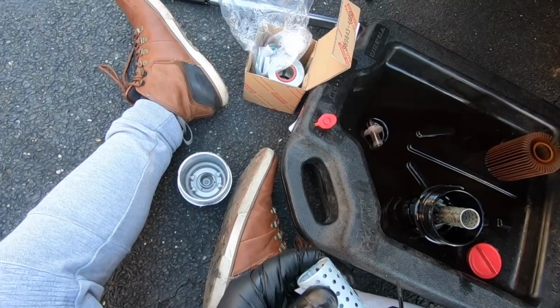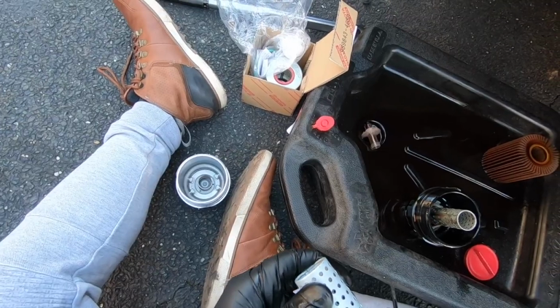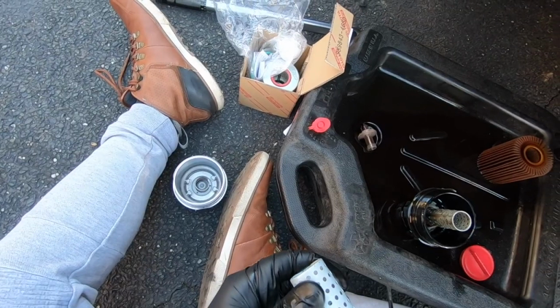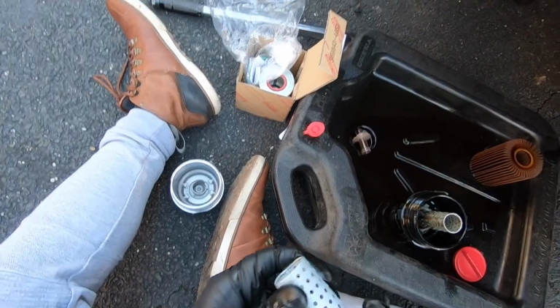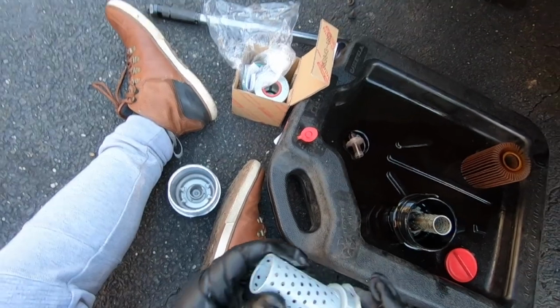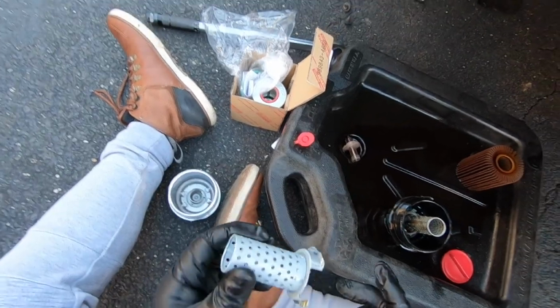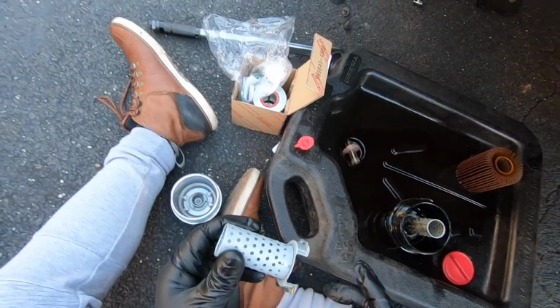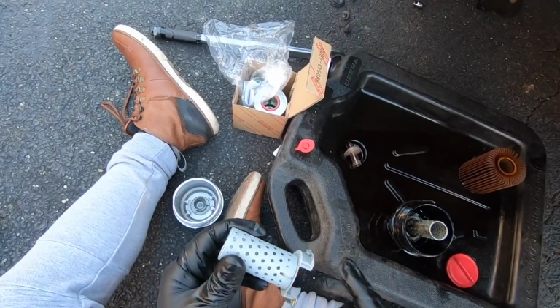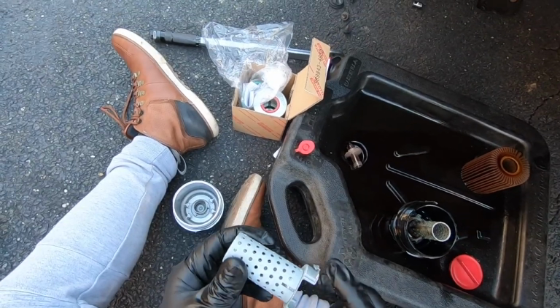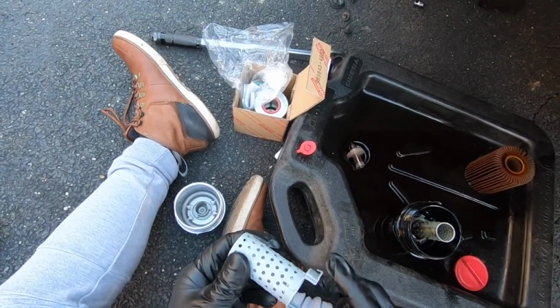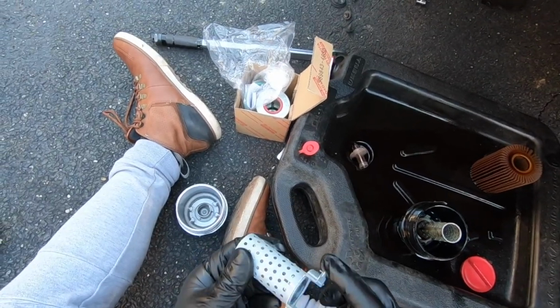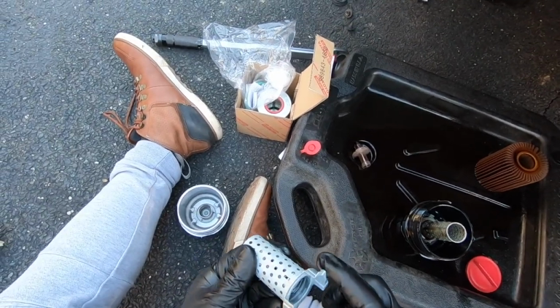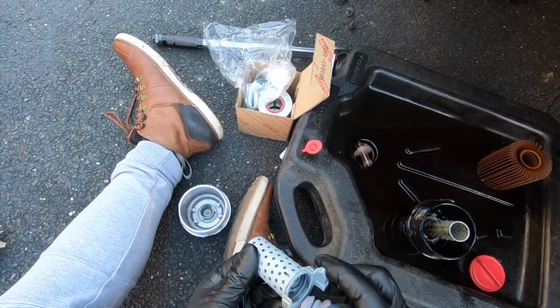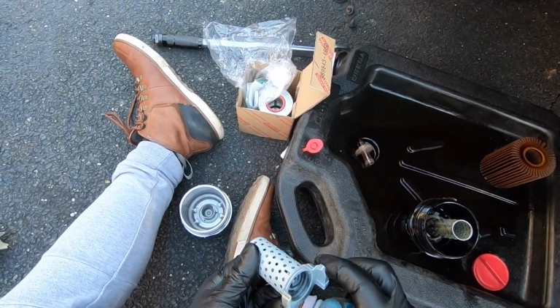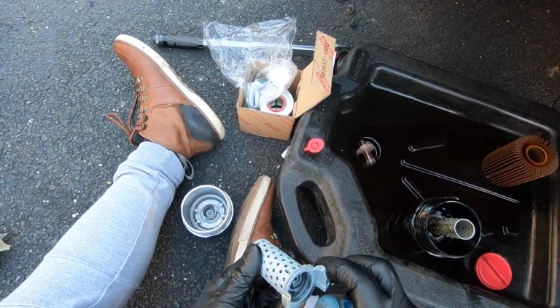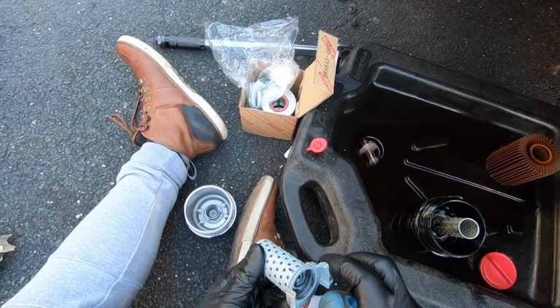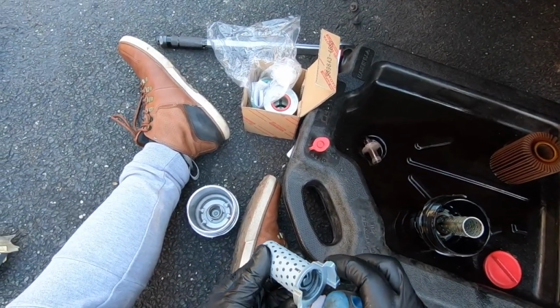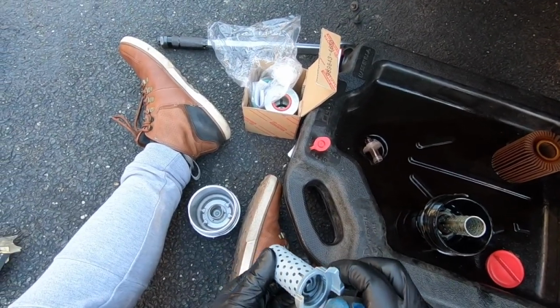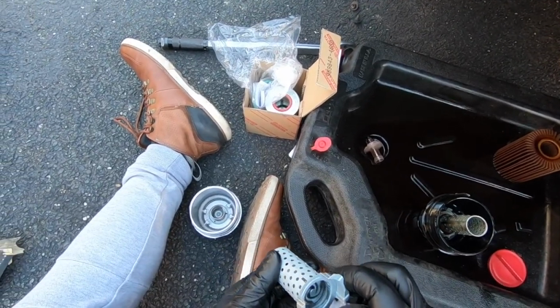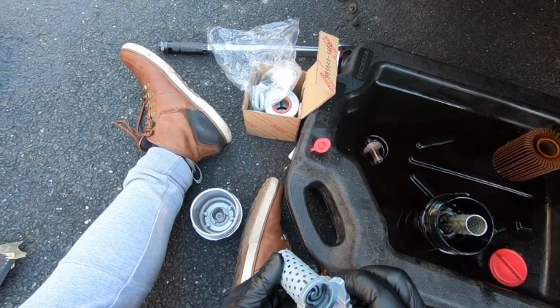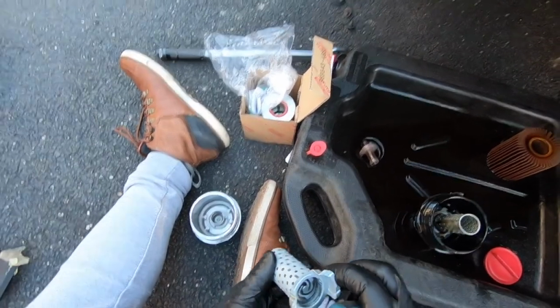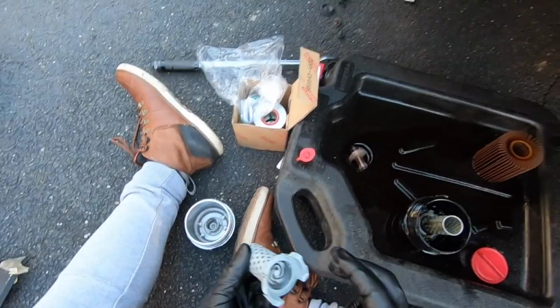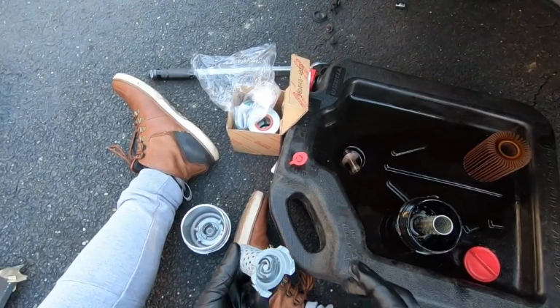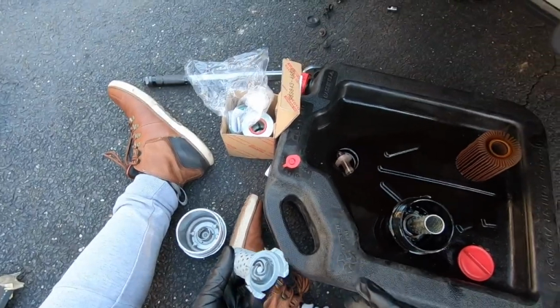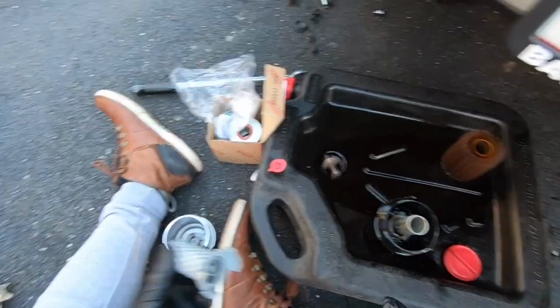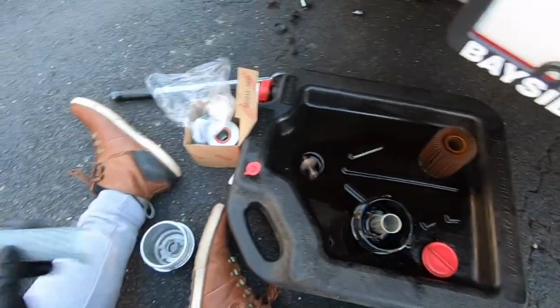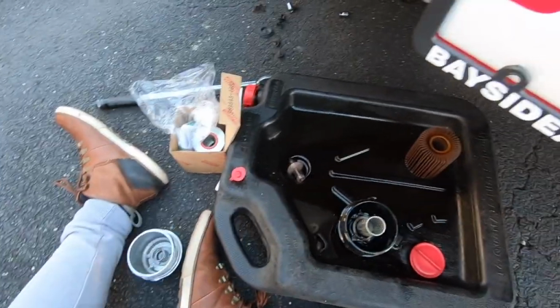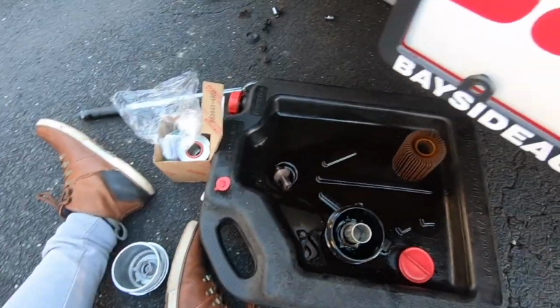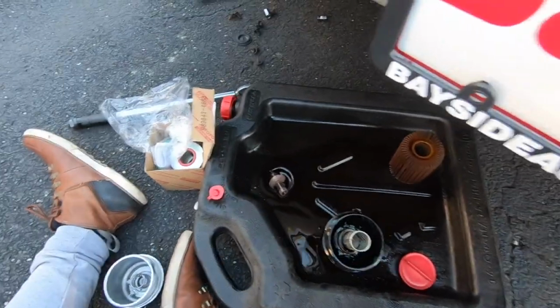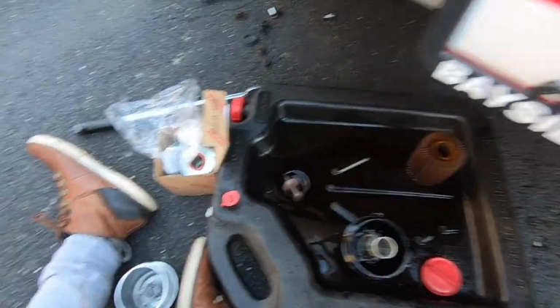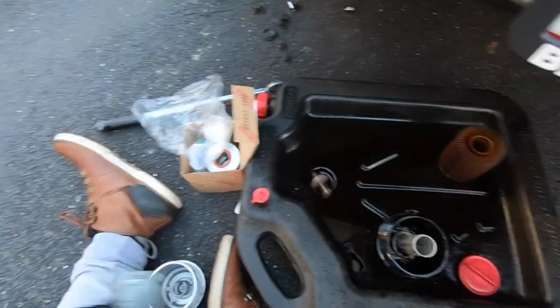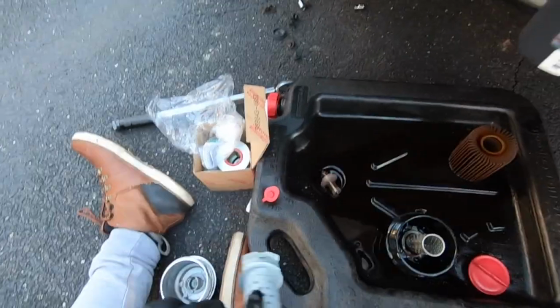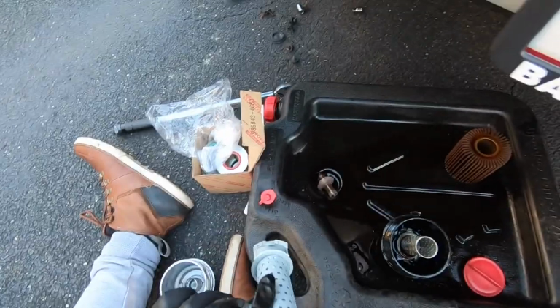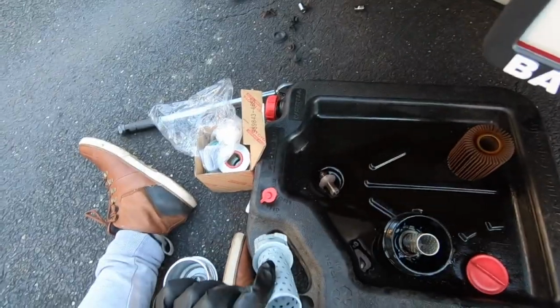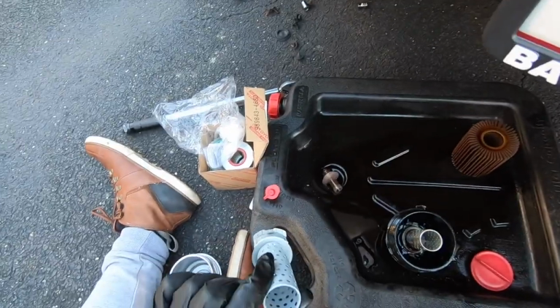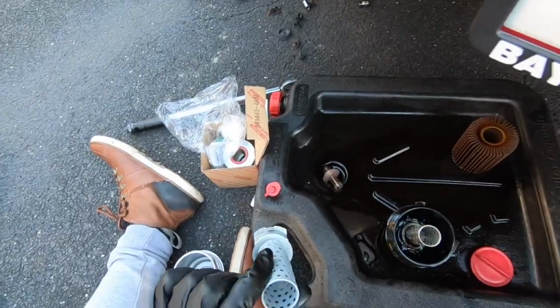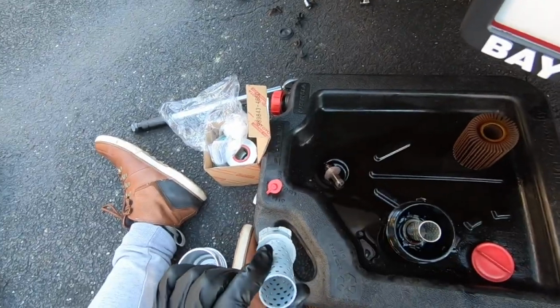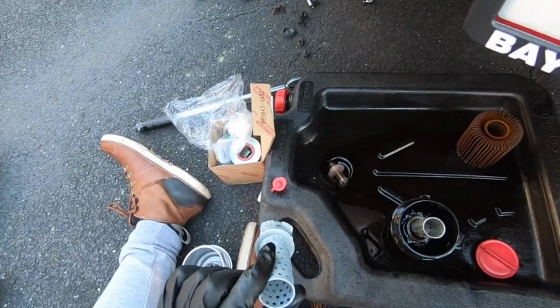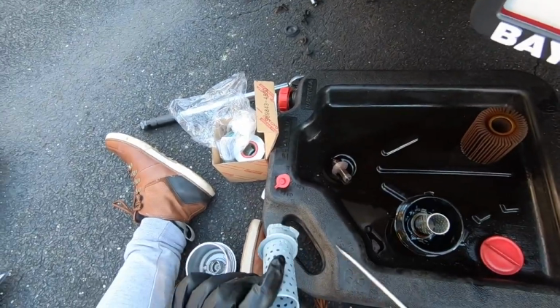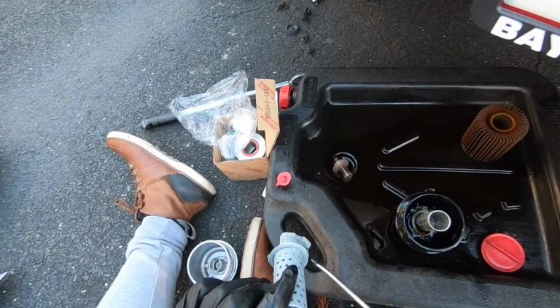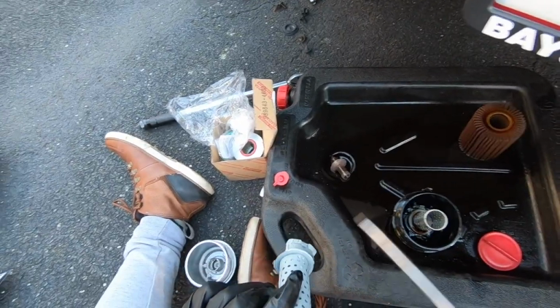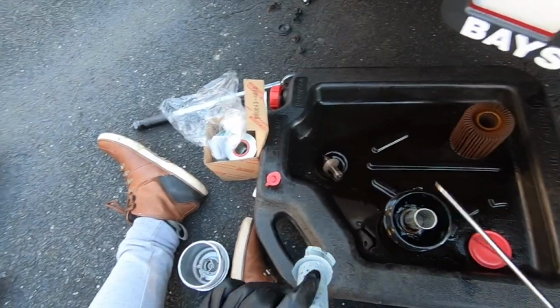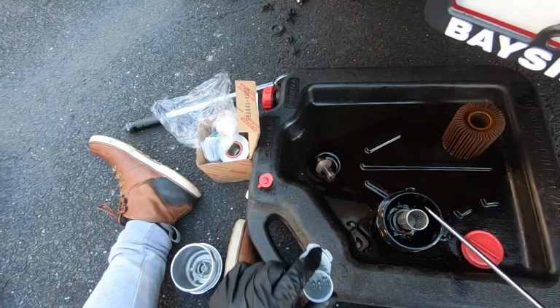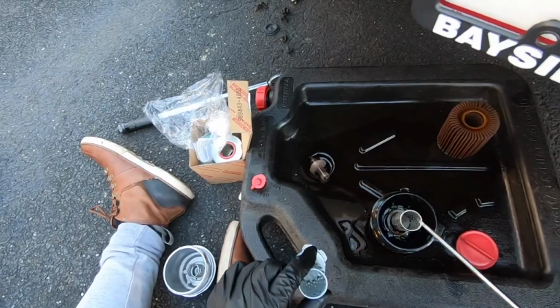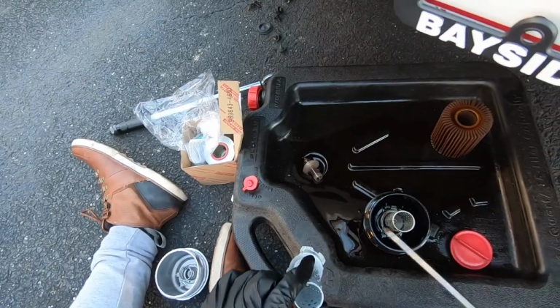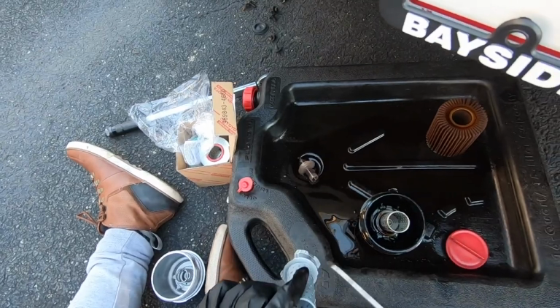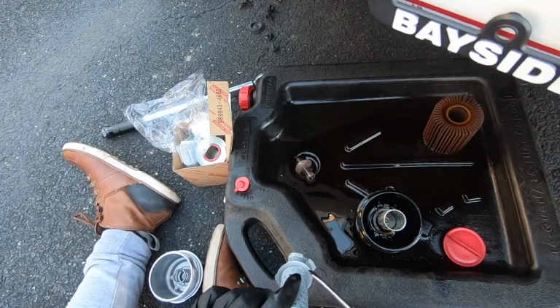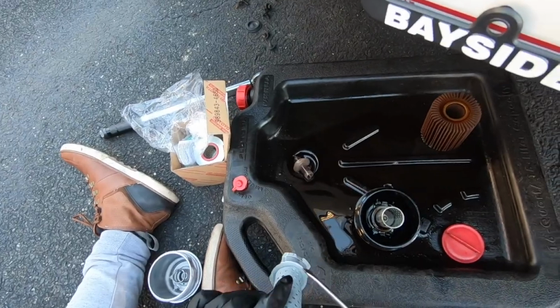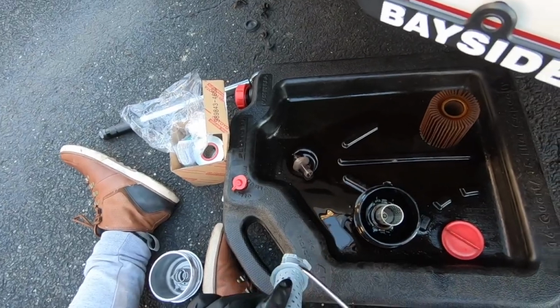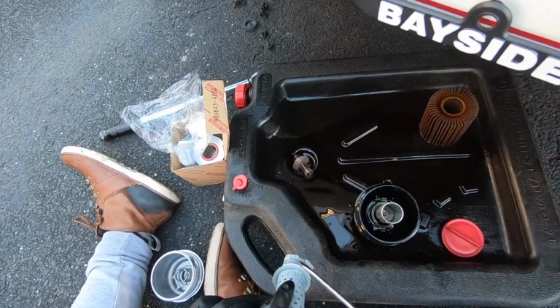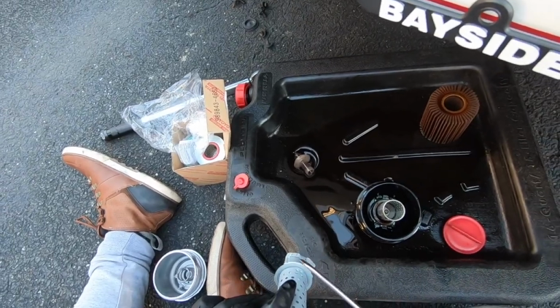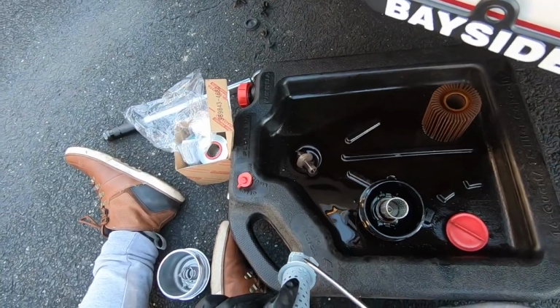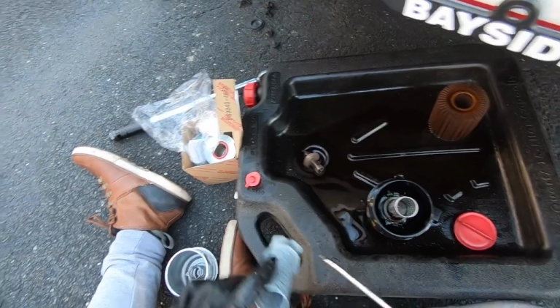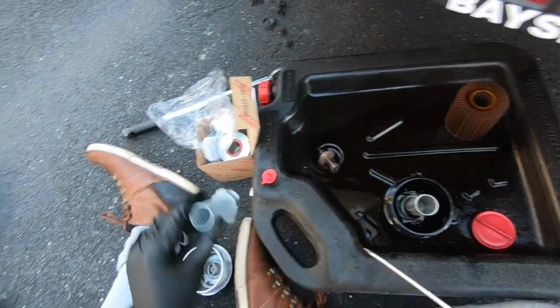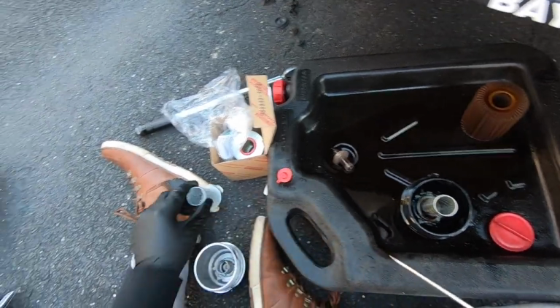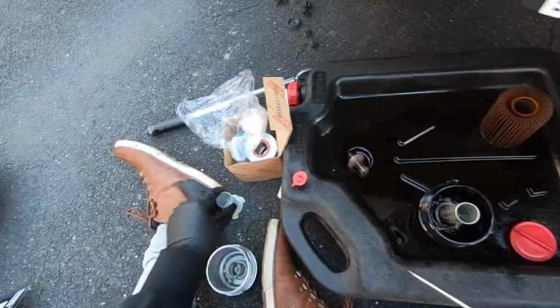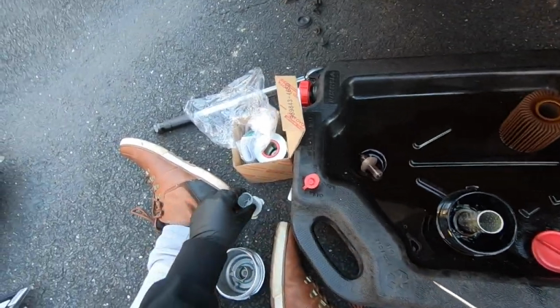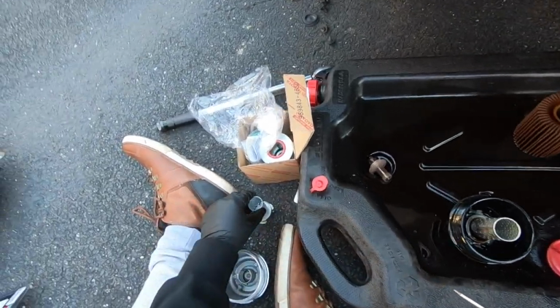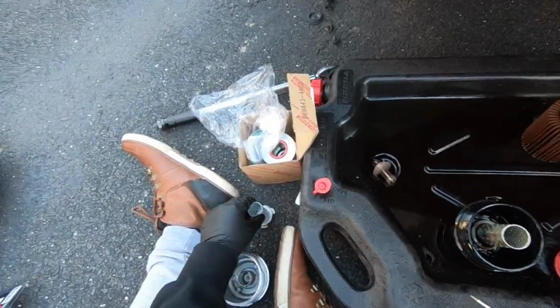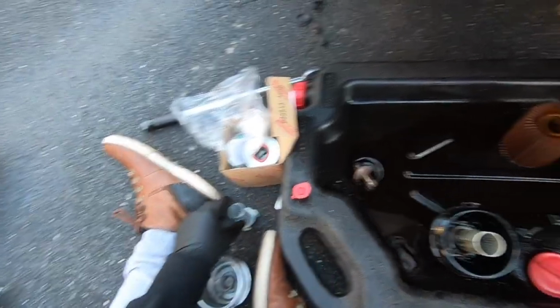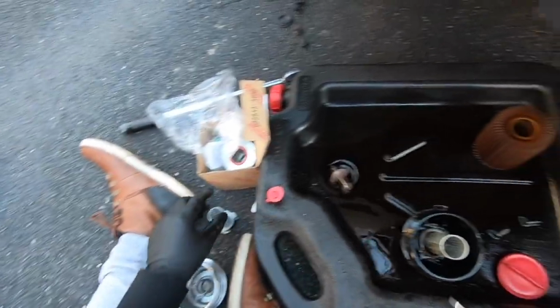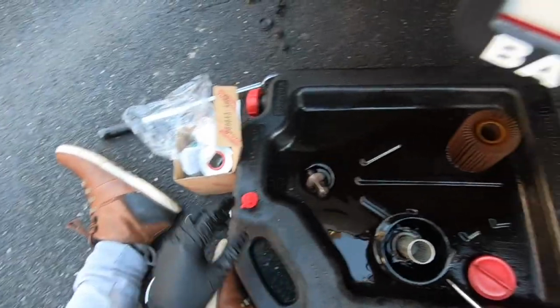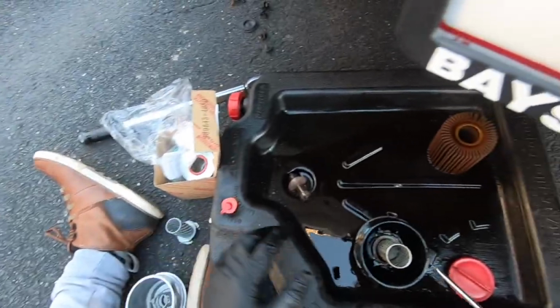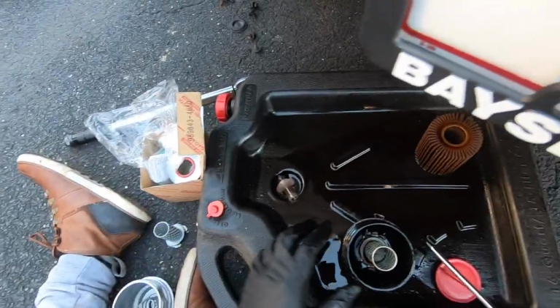Once you bend these clips upwards they should release, and when you put them back in you just put the clips back down.